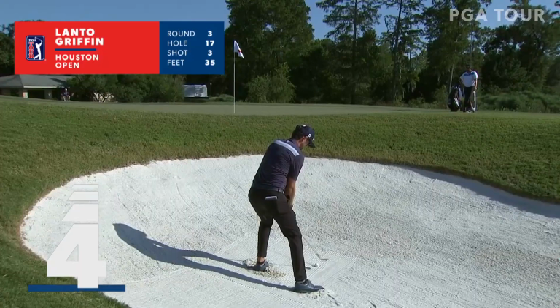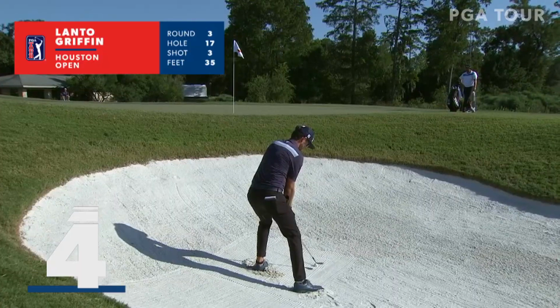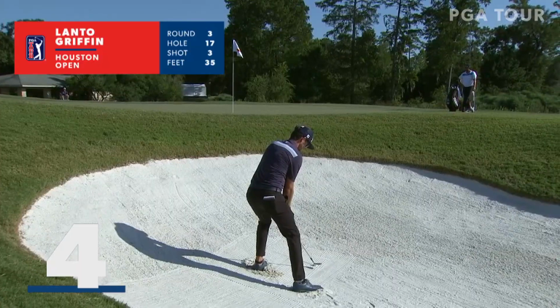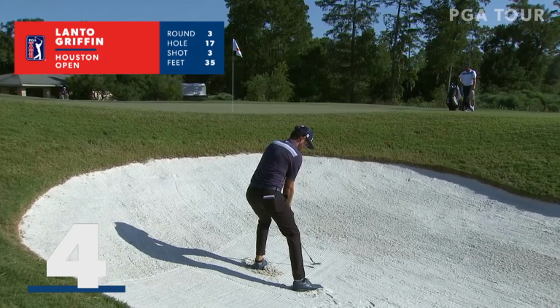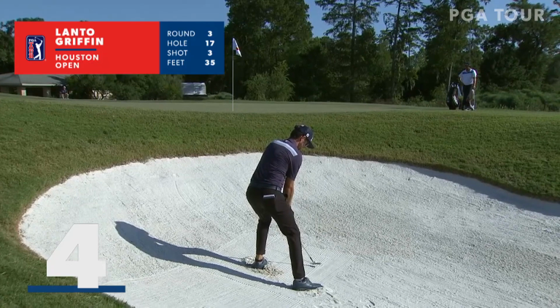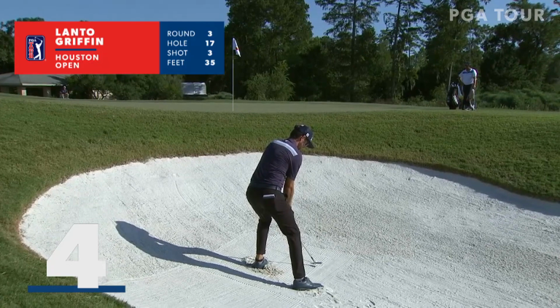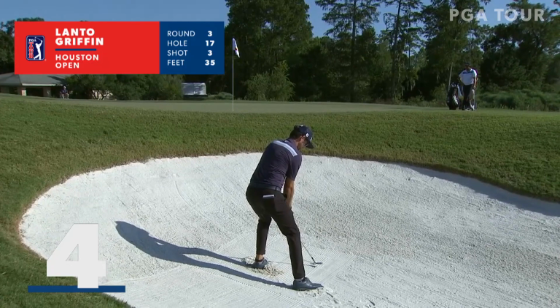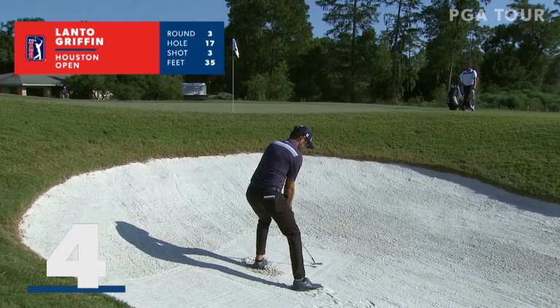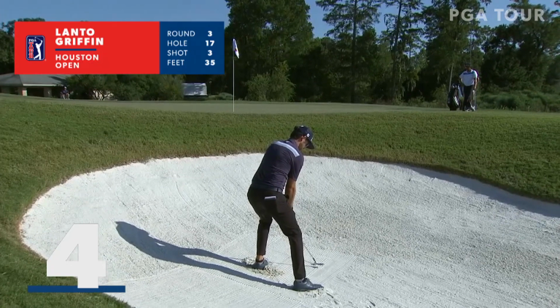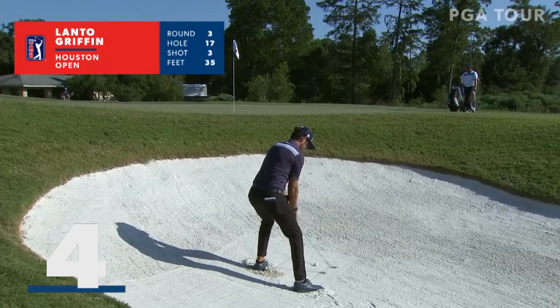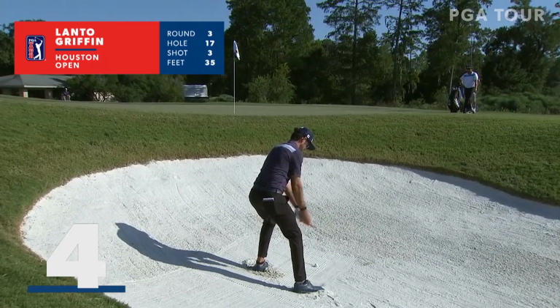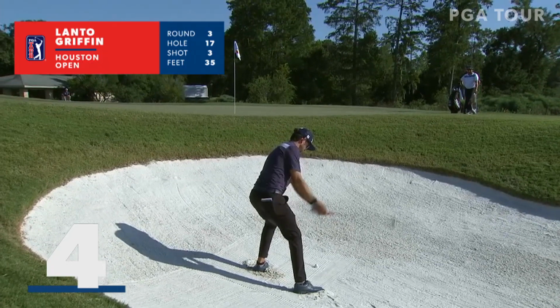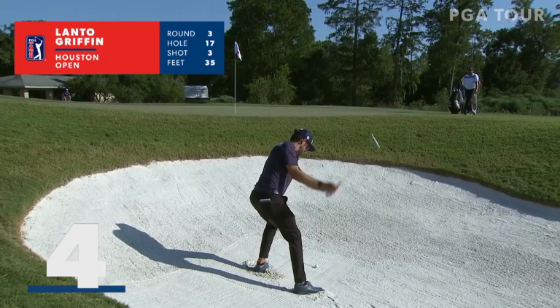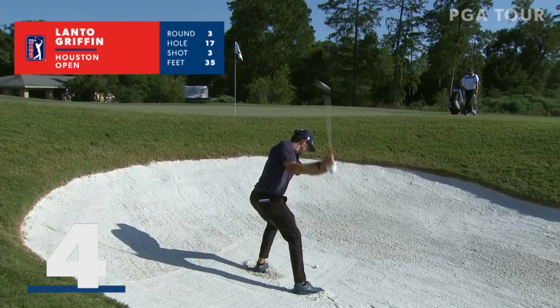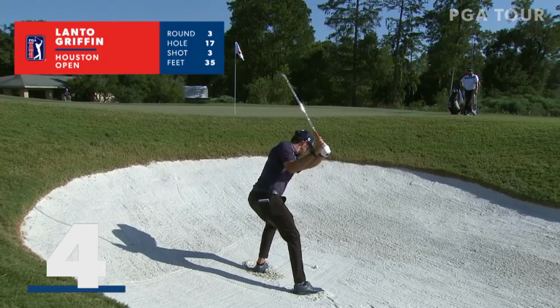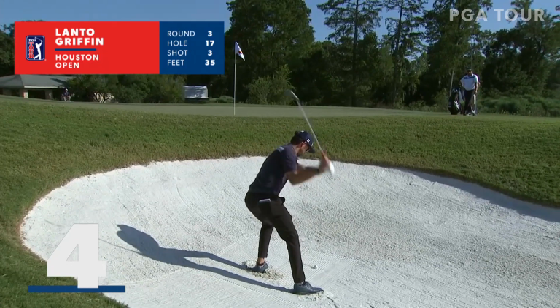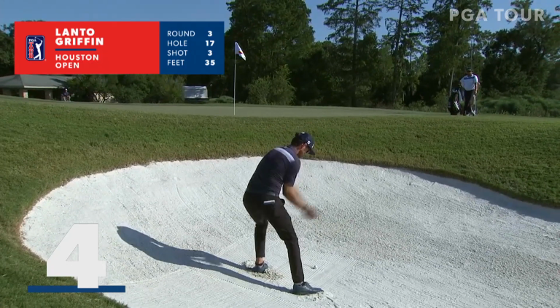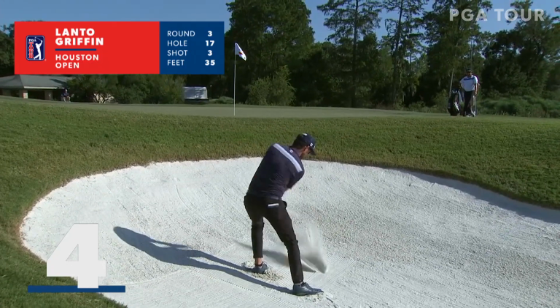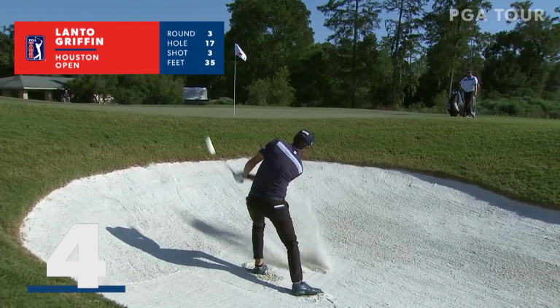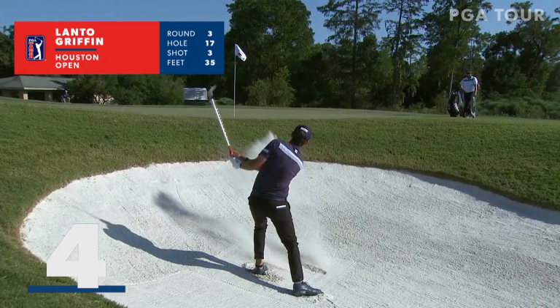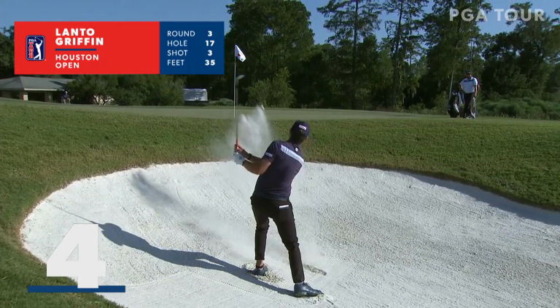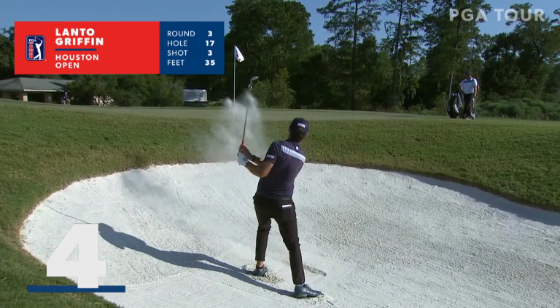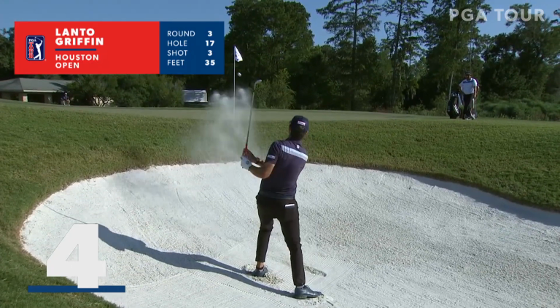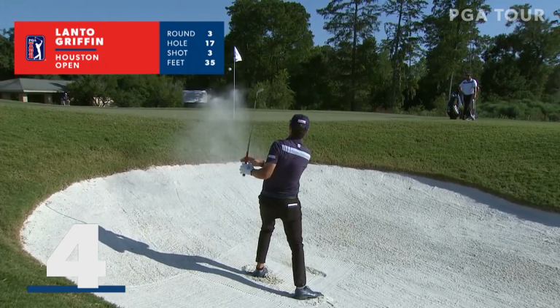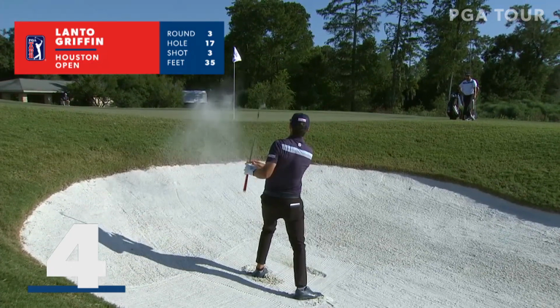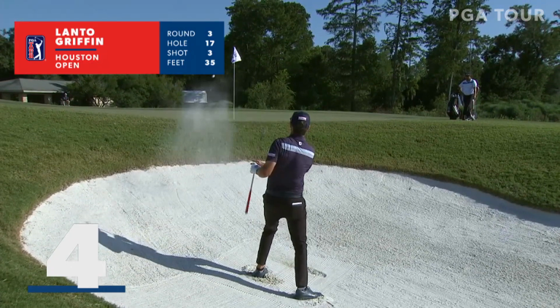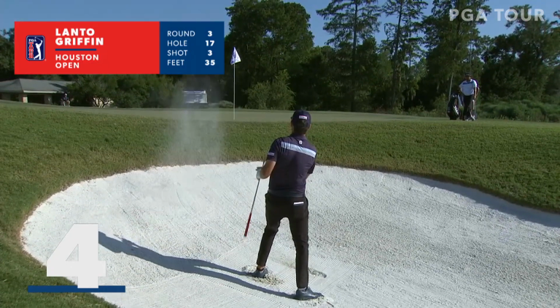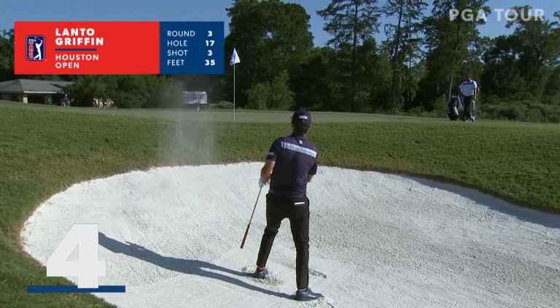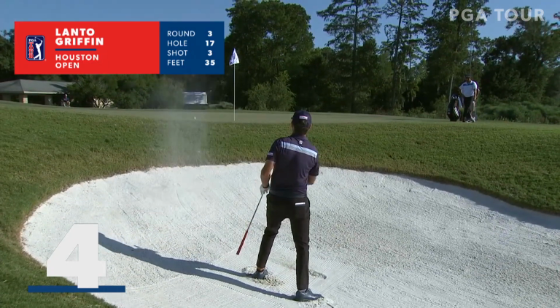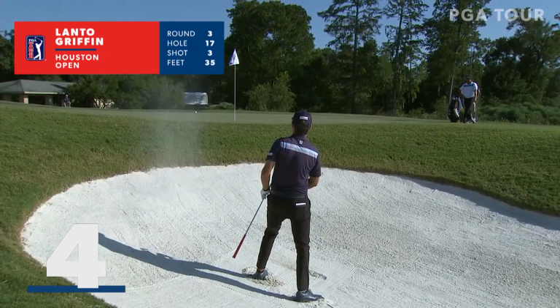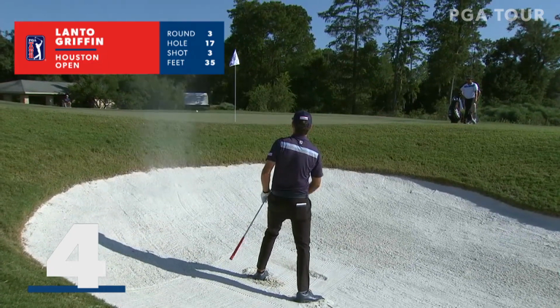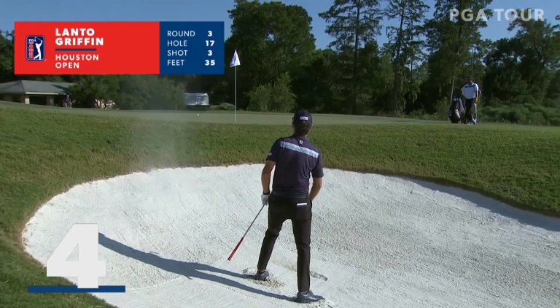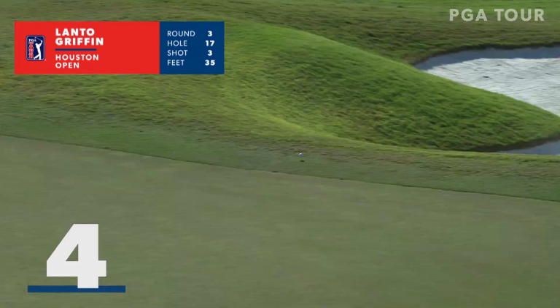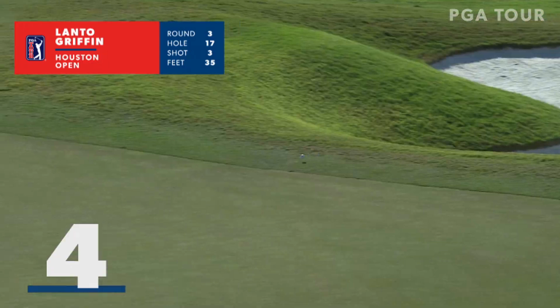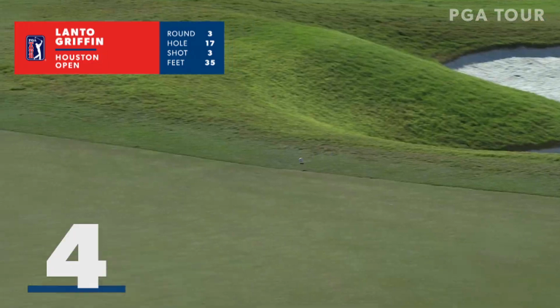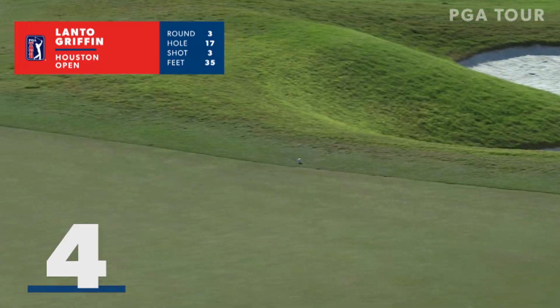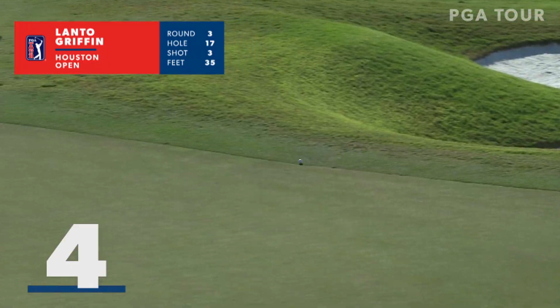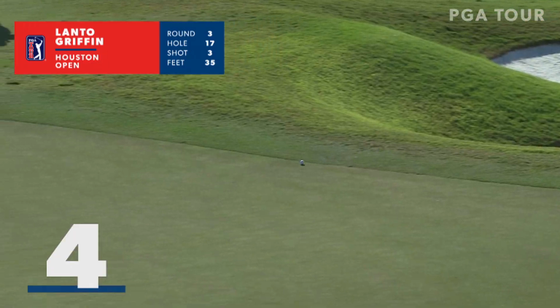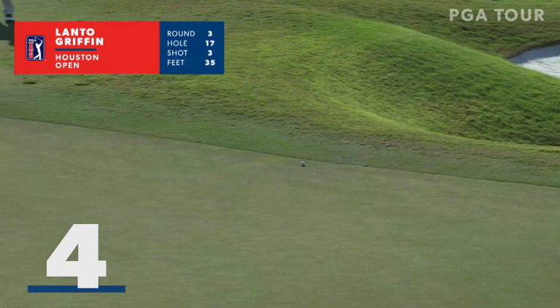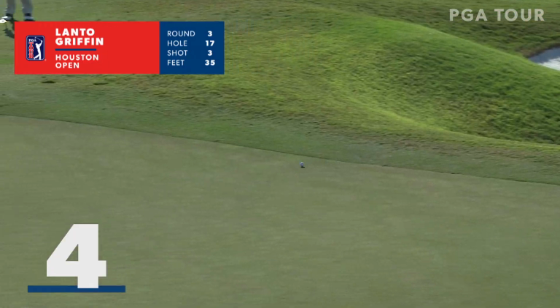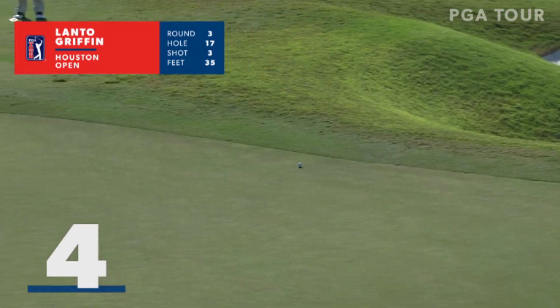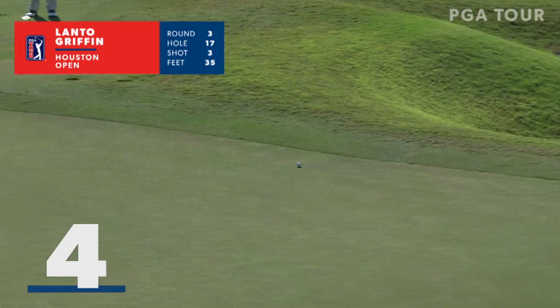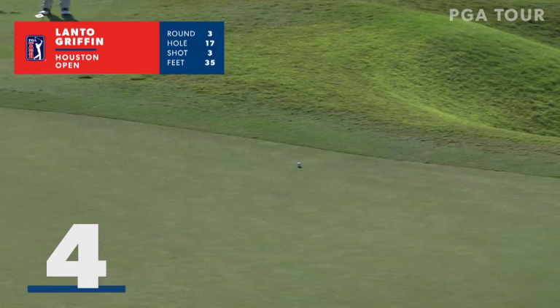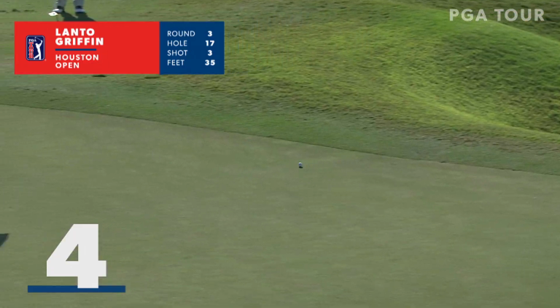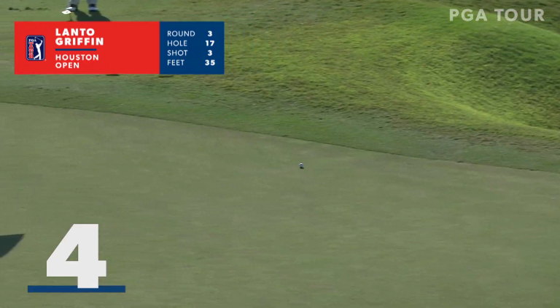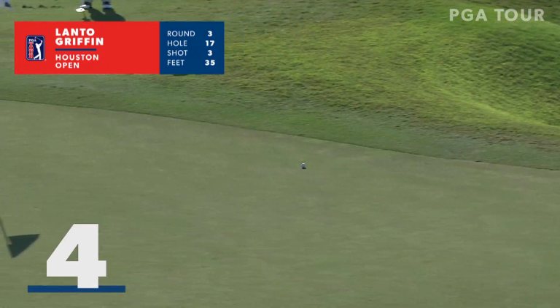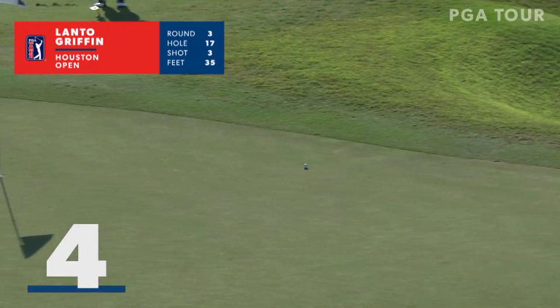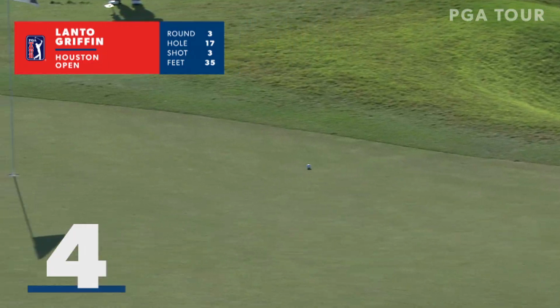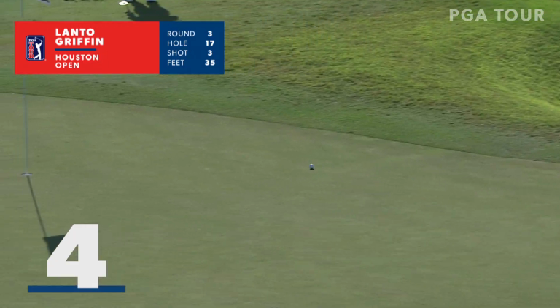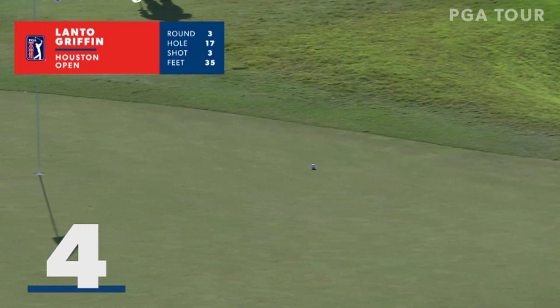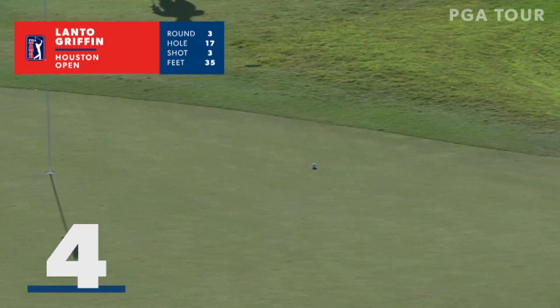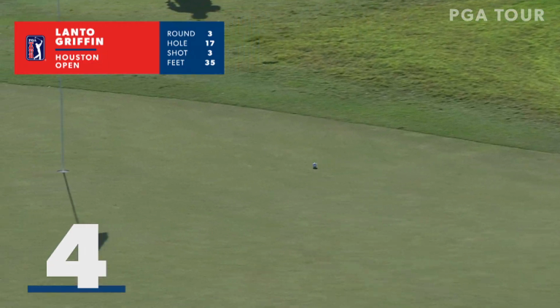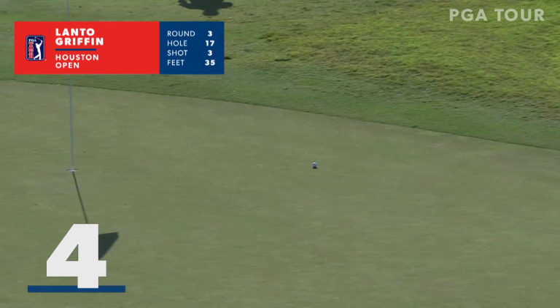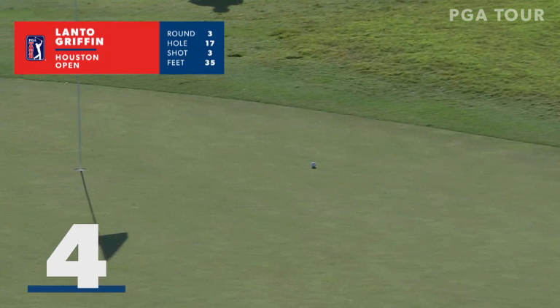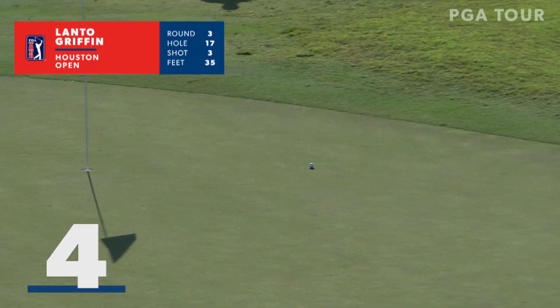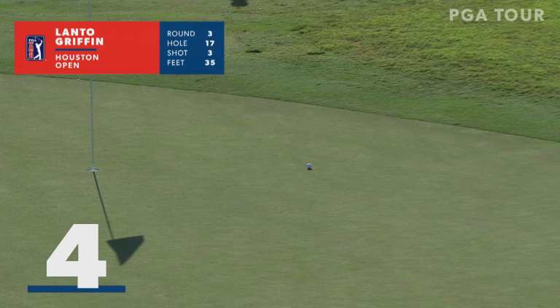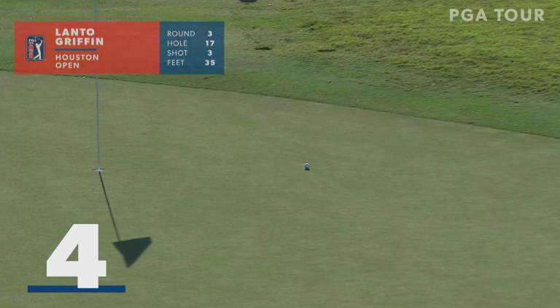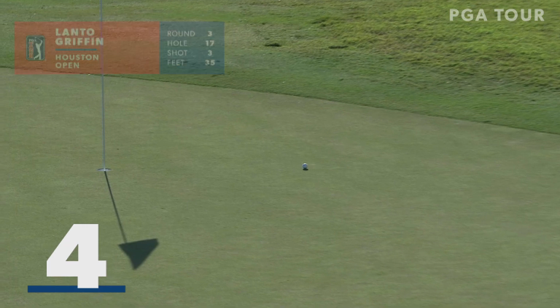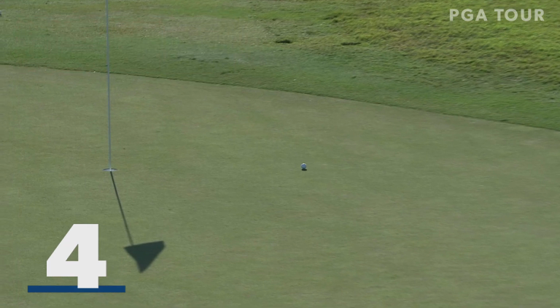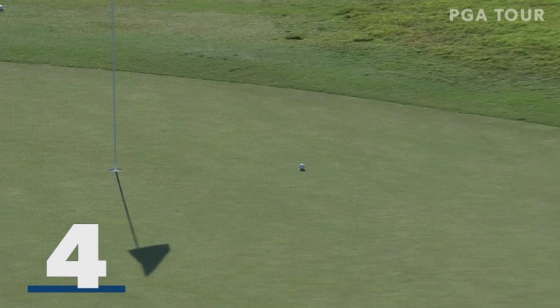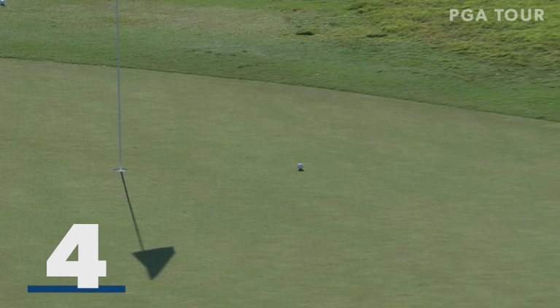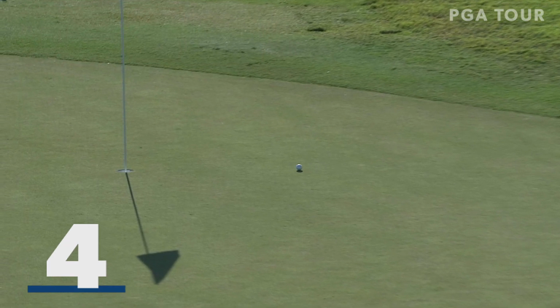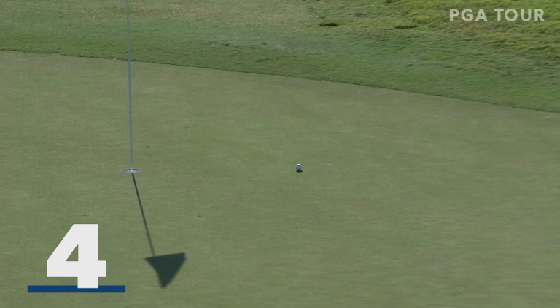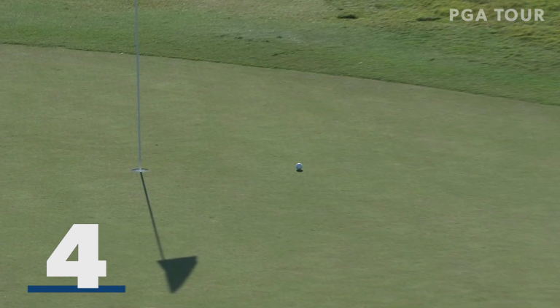It's the lie of Lonto Griffin in the bunker. Oh yeah, wow — bounce it through the rough.